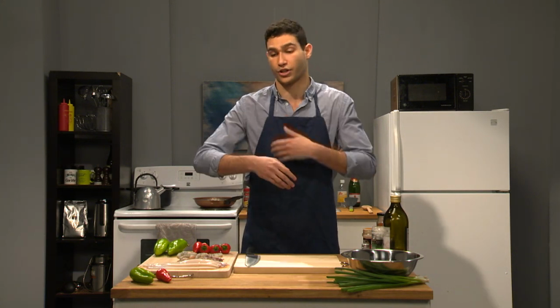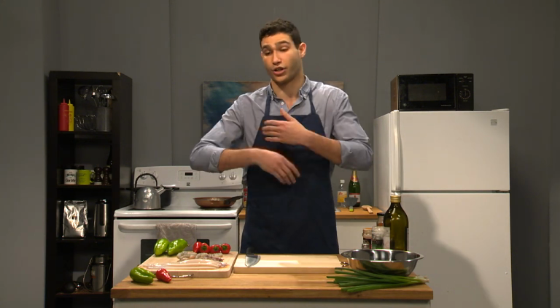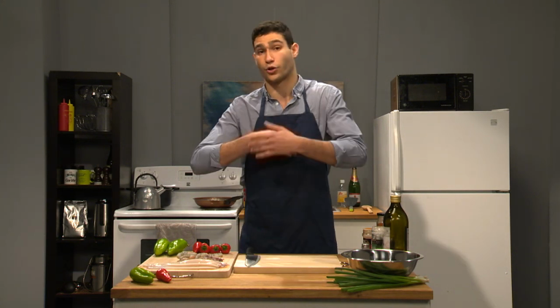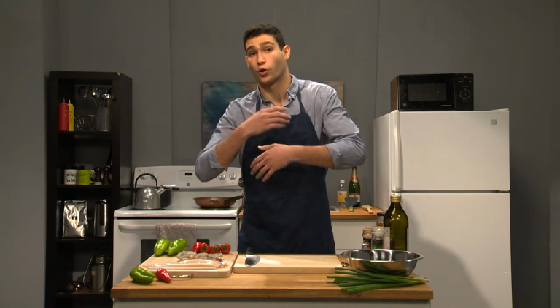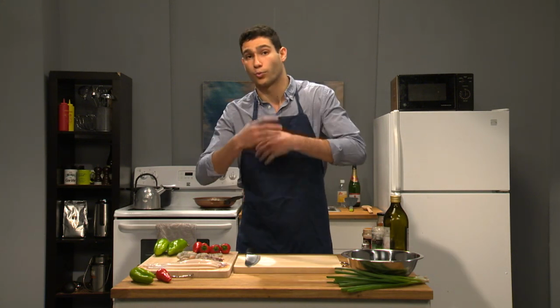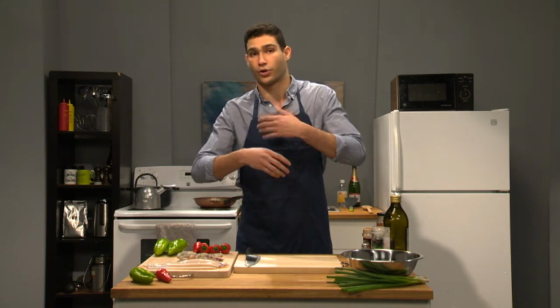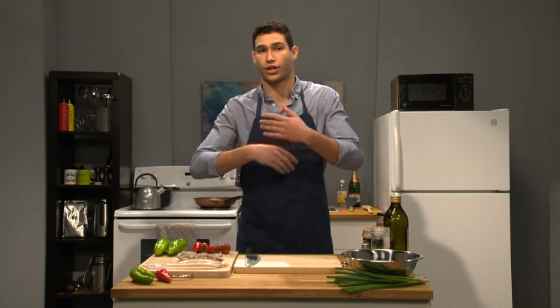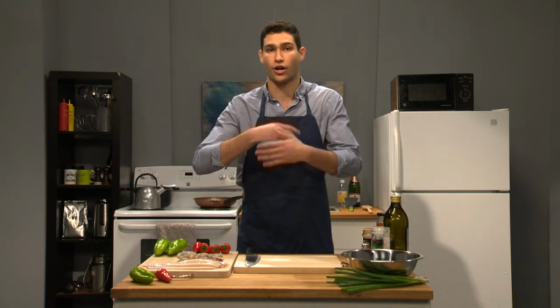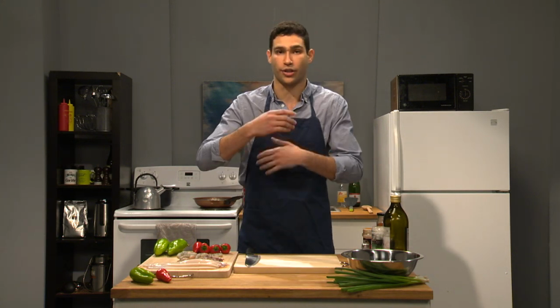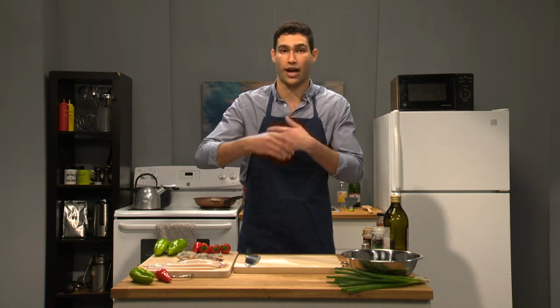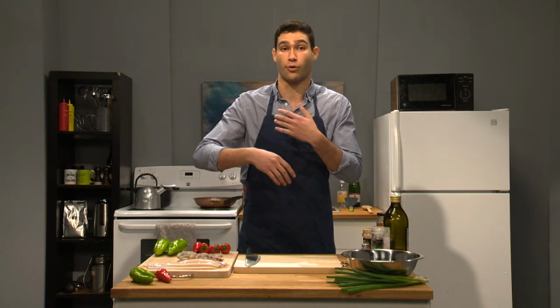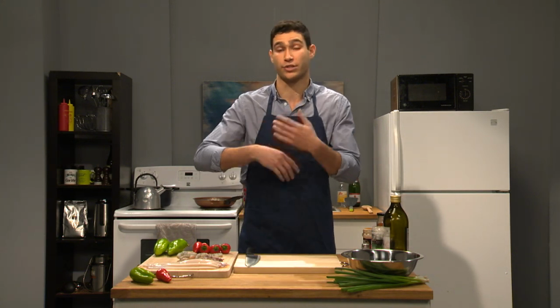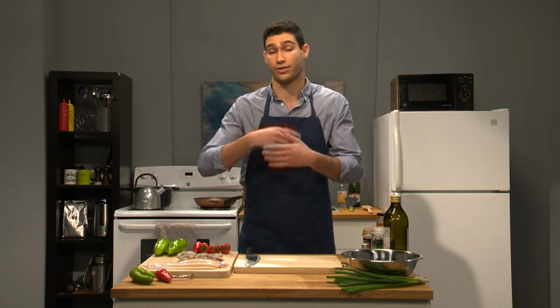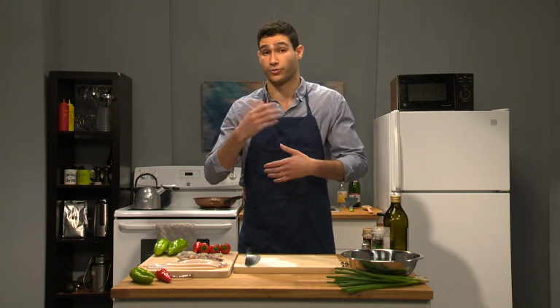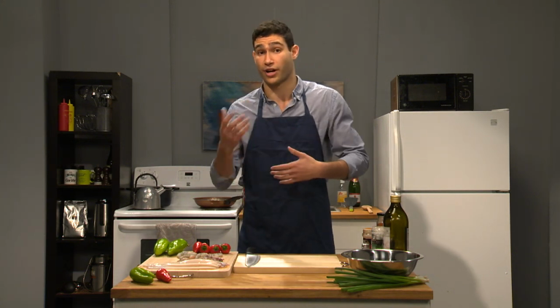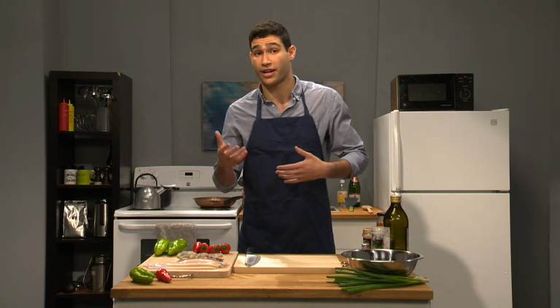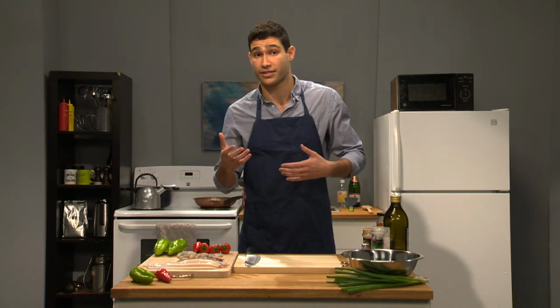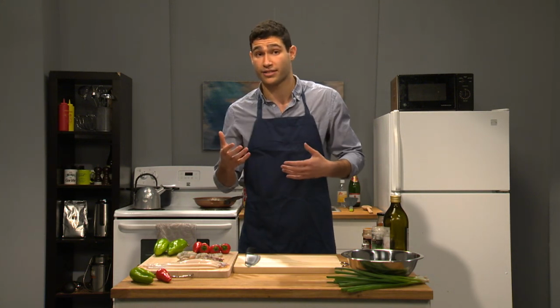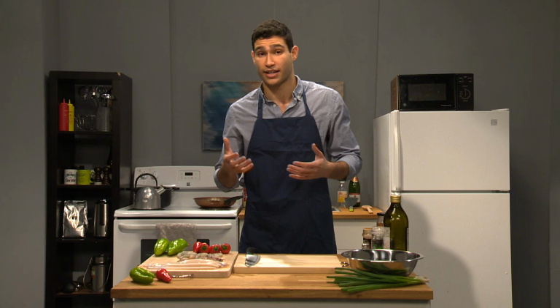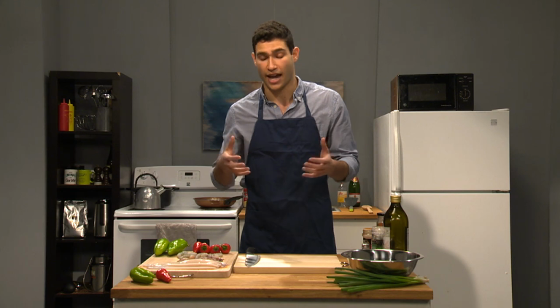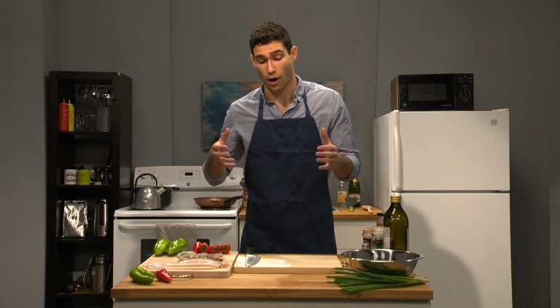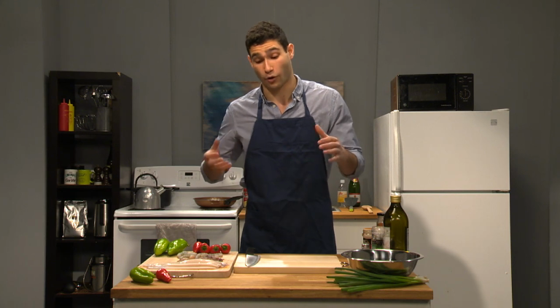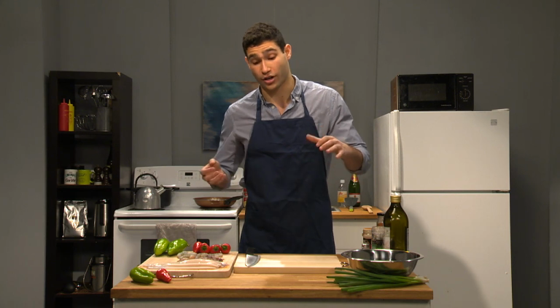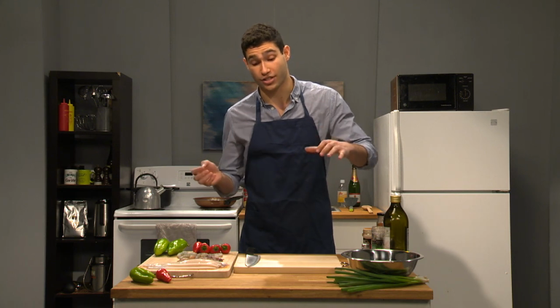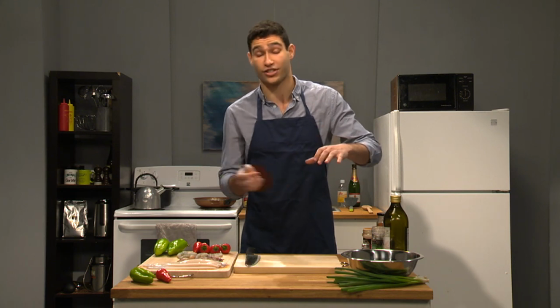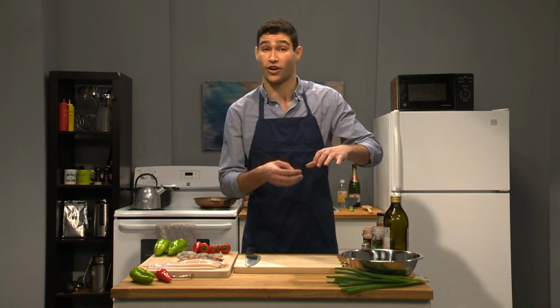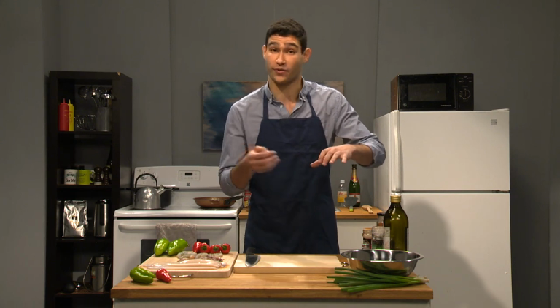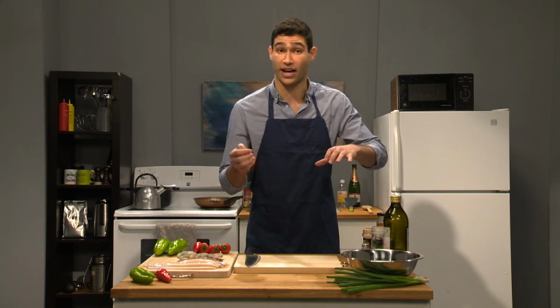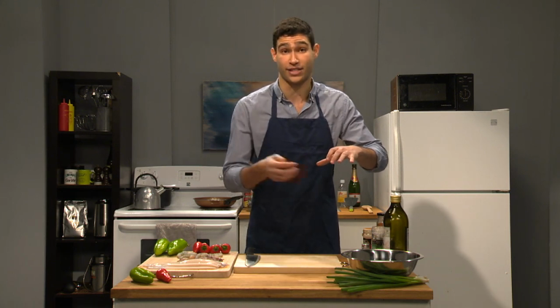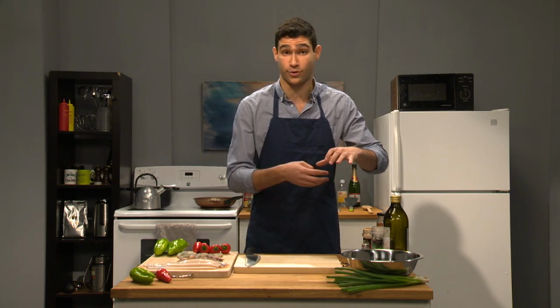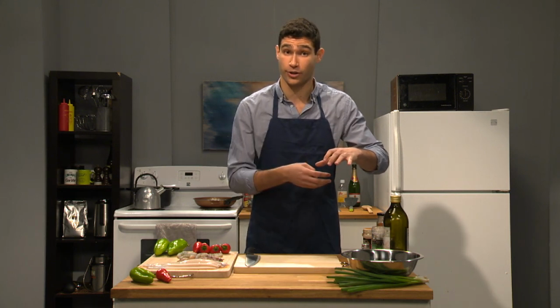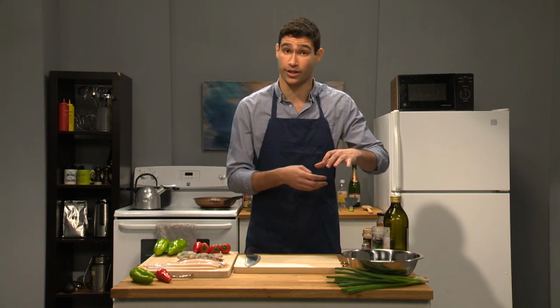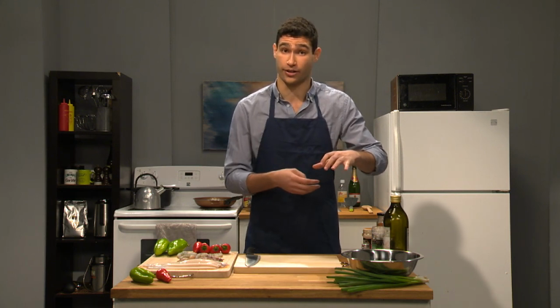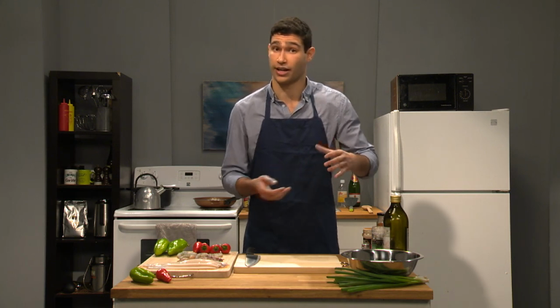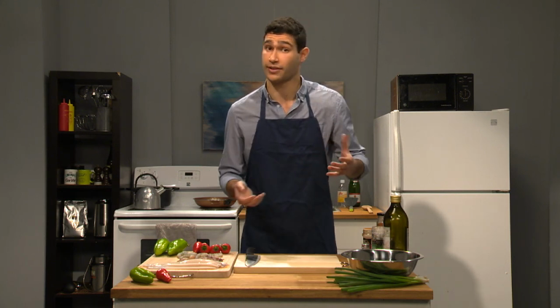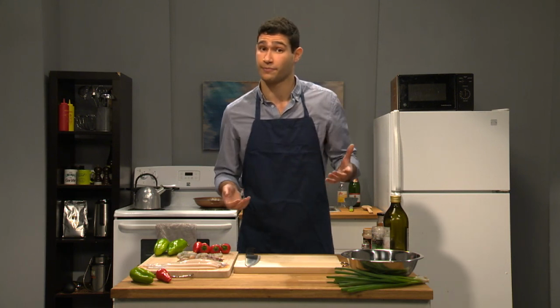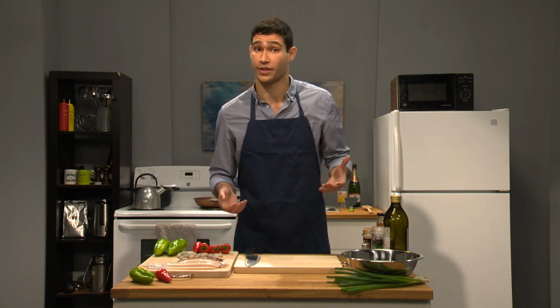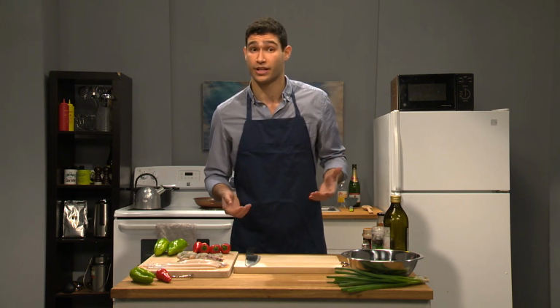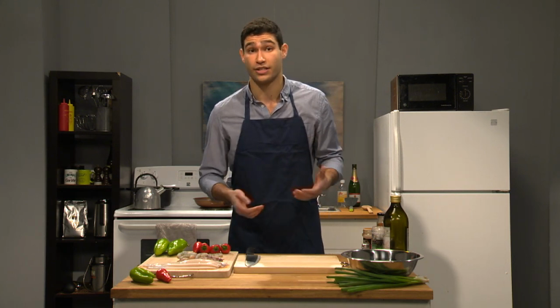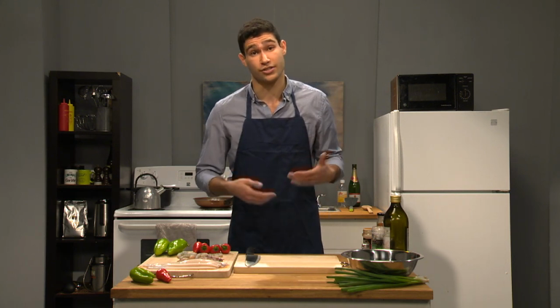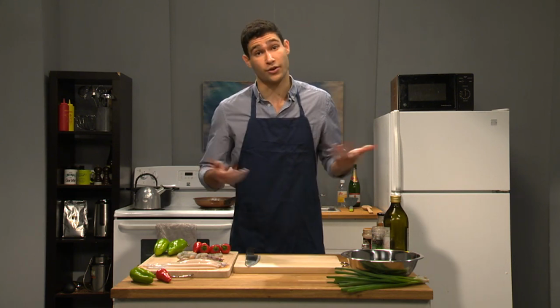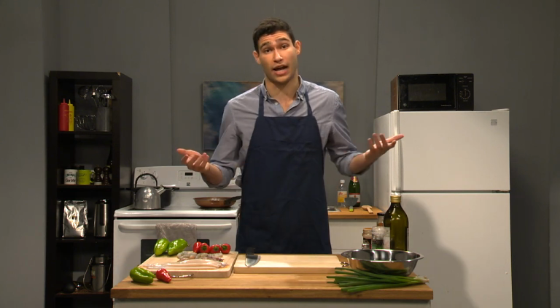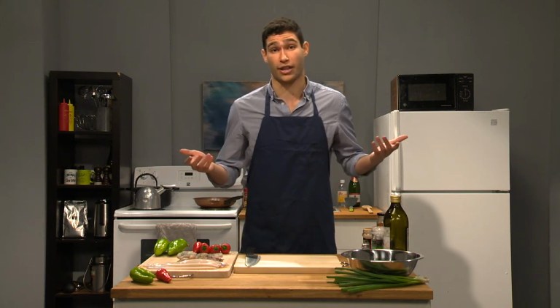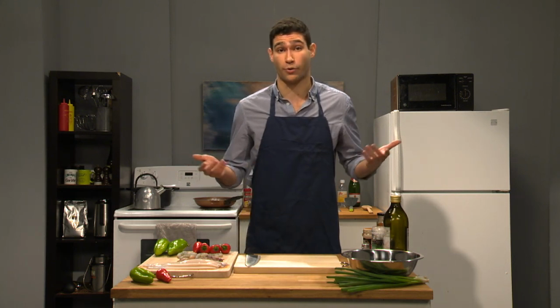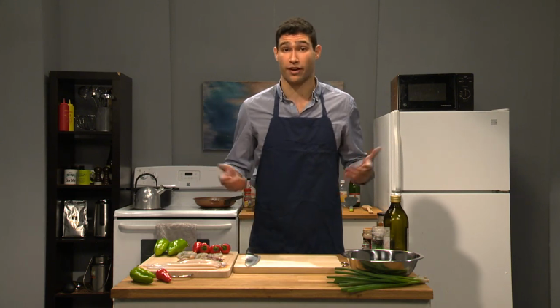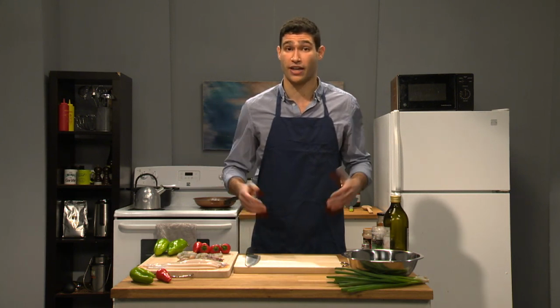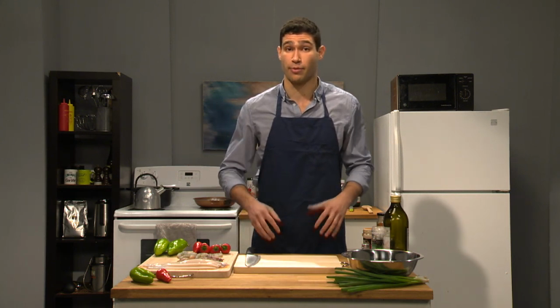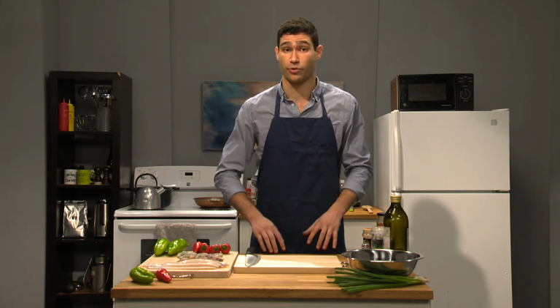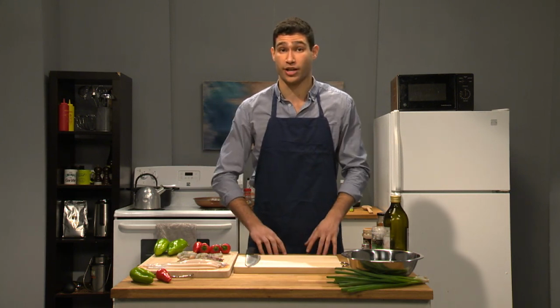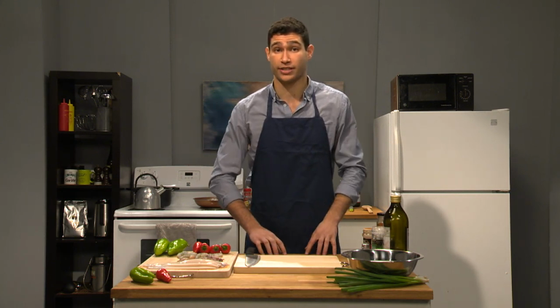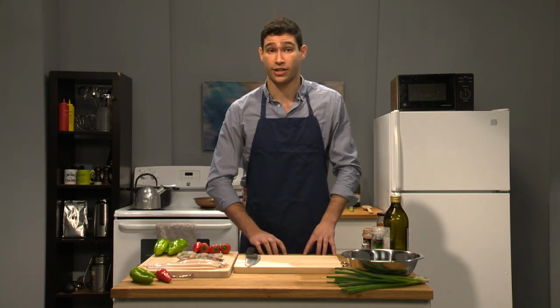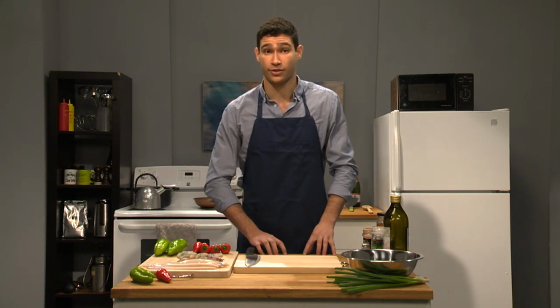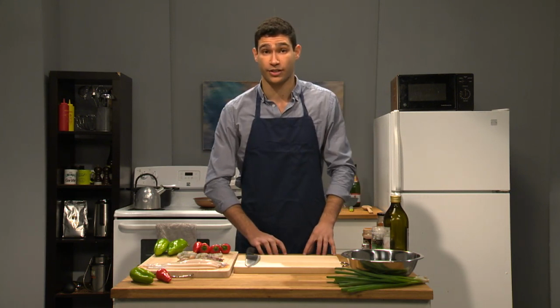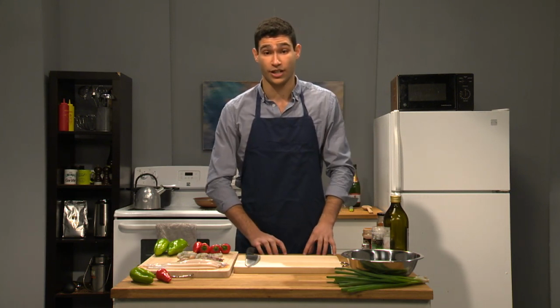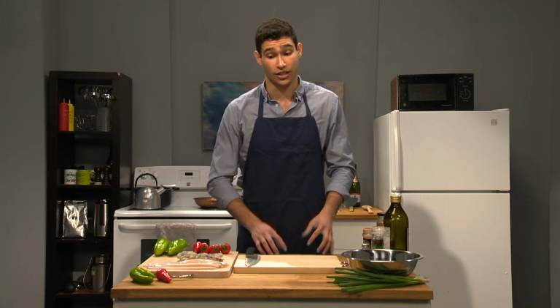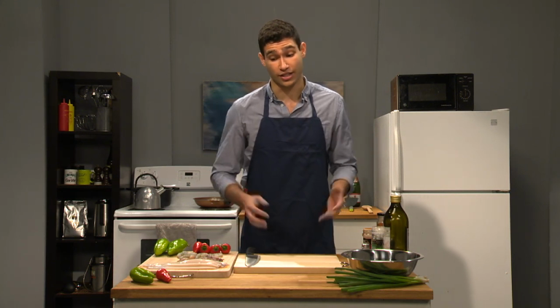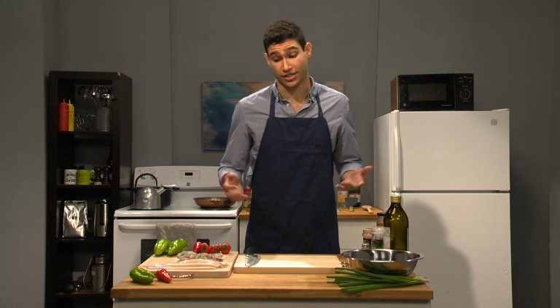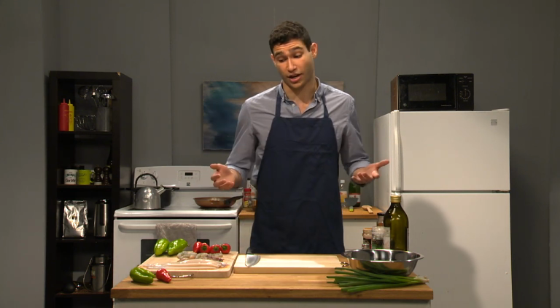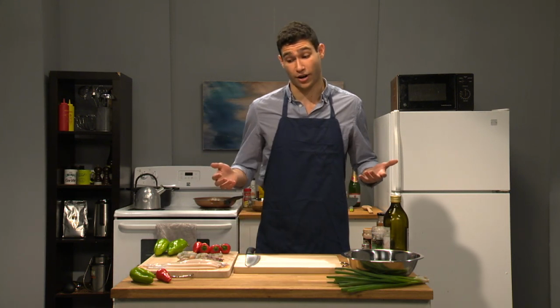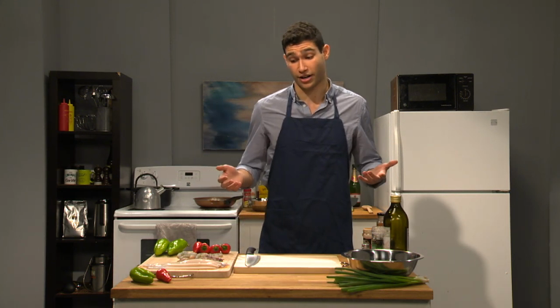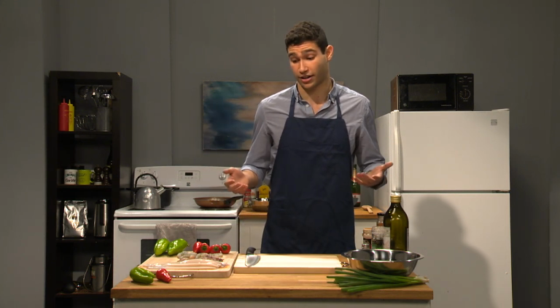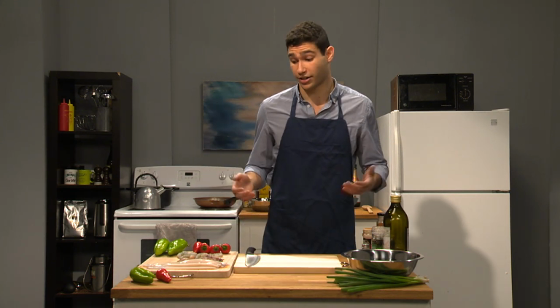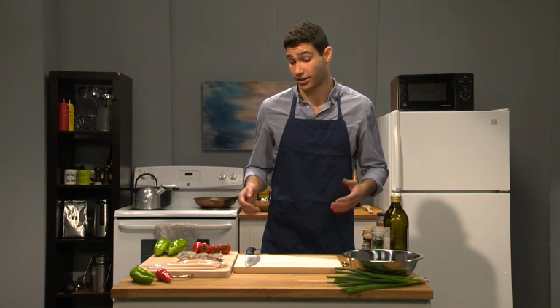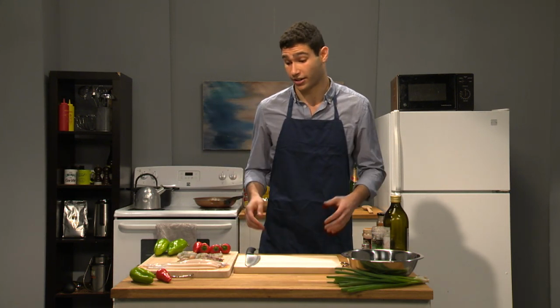We're gonna incorporate all of that with some rice and we're gonna stuff that squid. So now that we have that breakdown, let's get ready to cook.